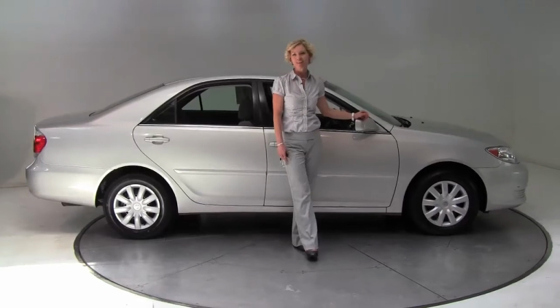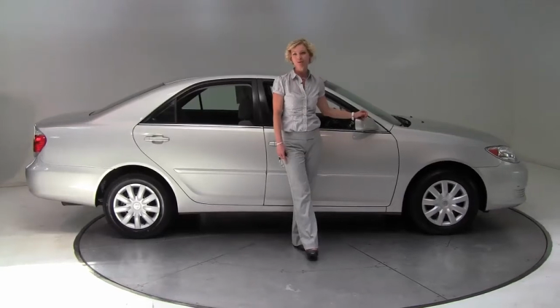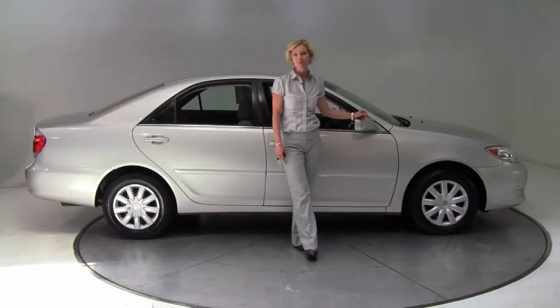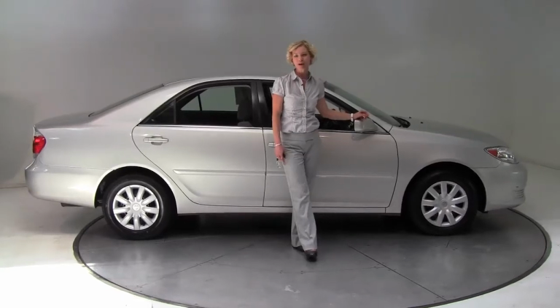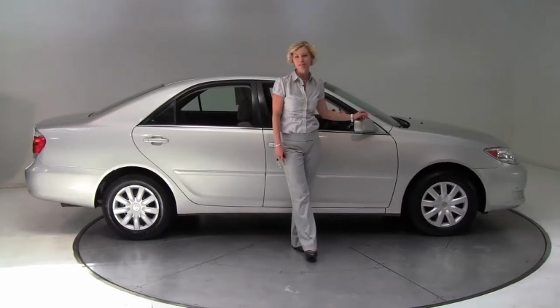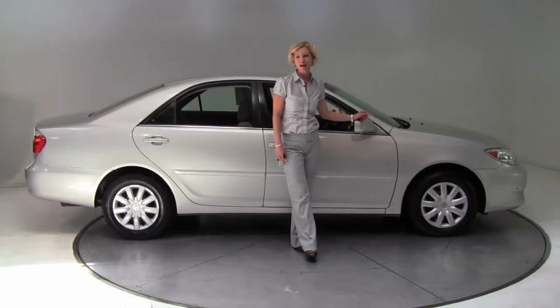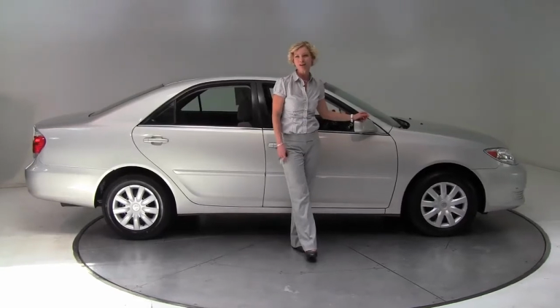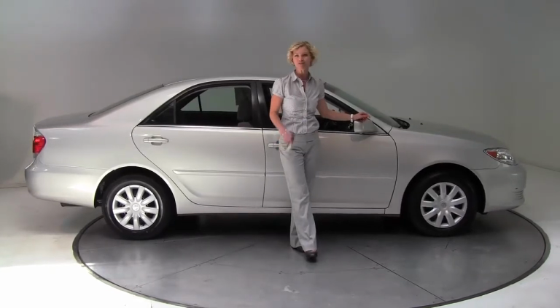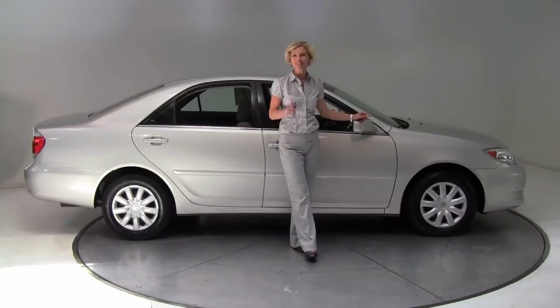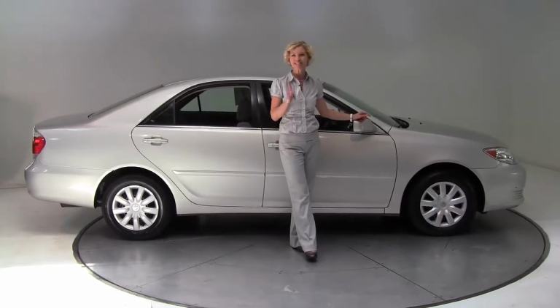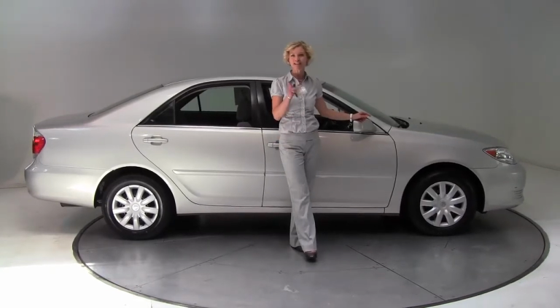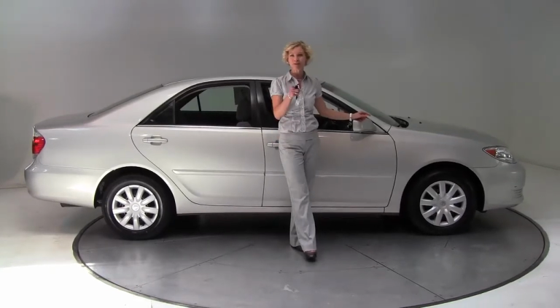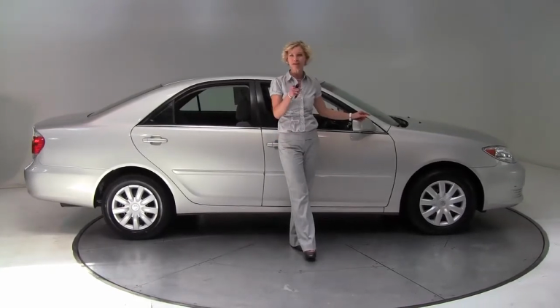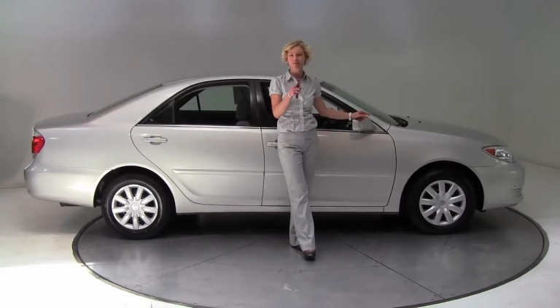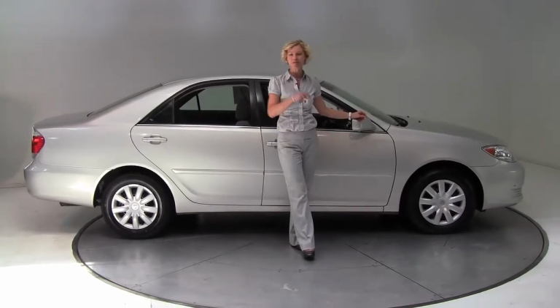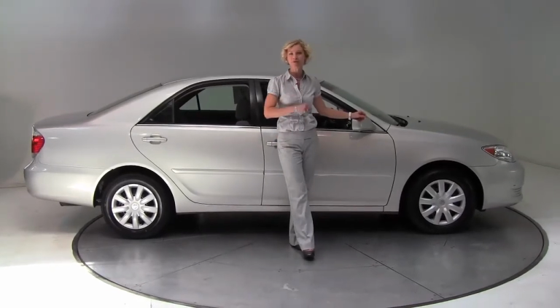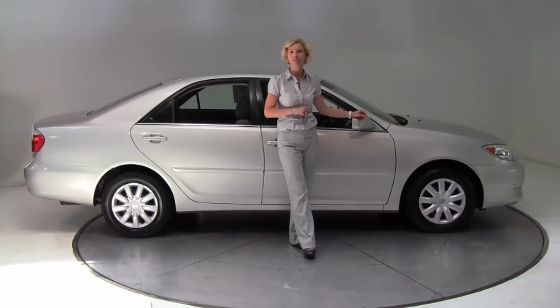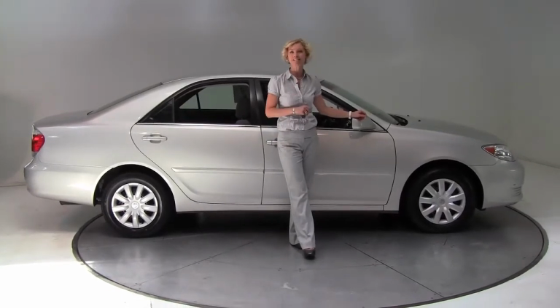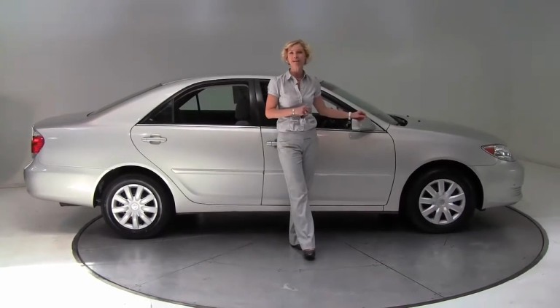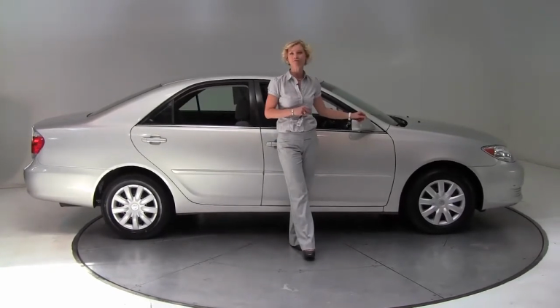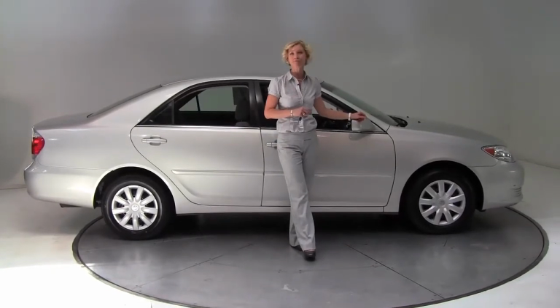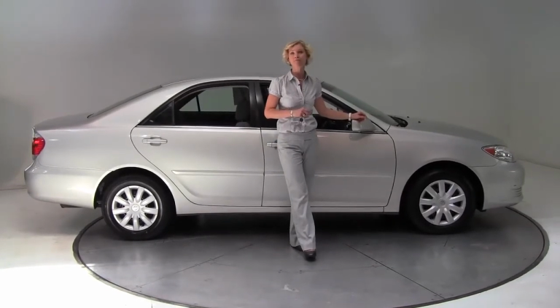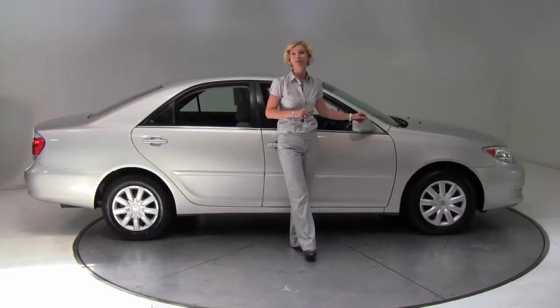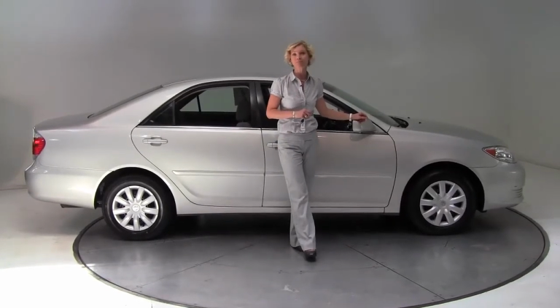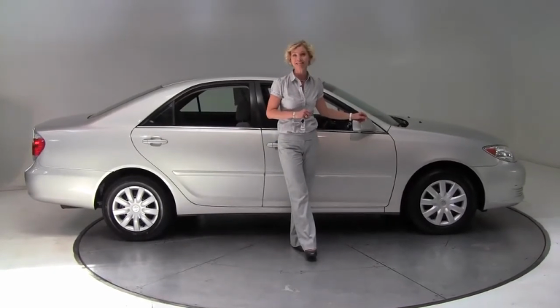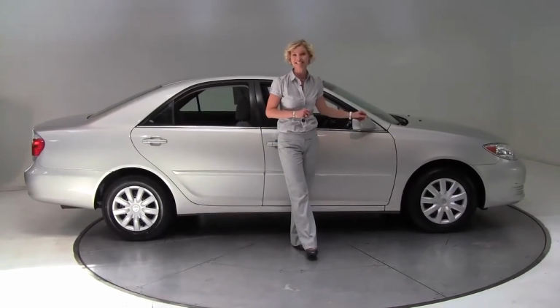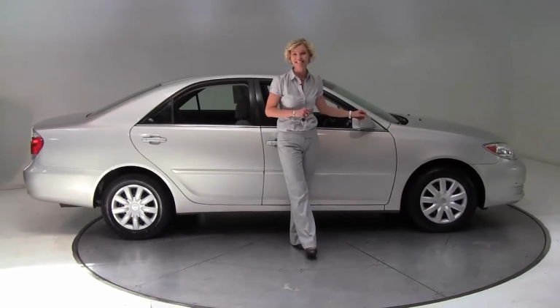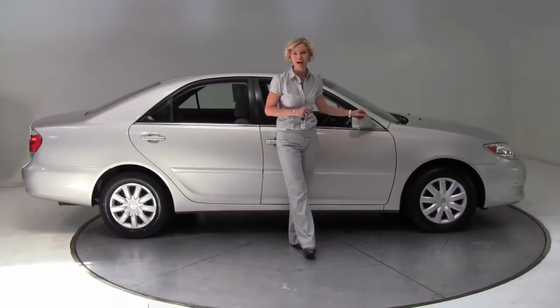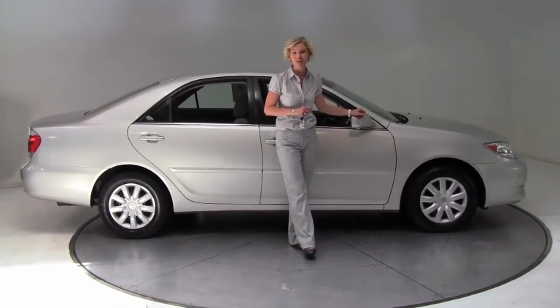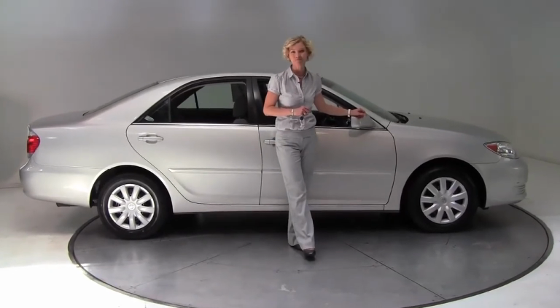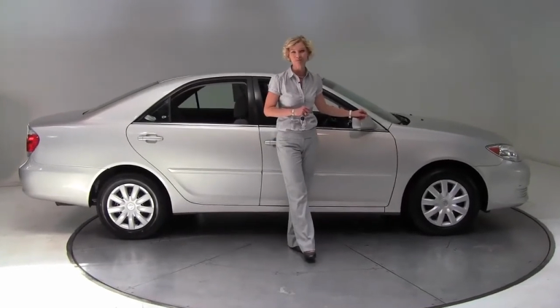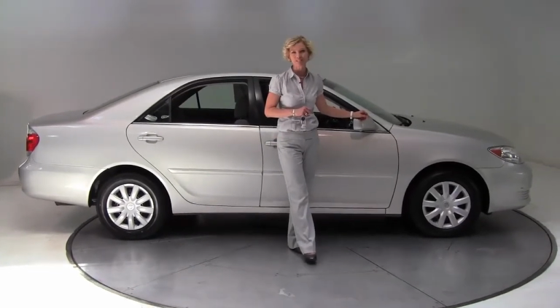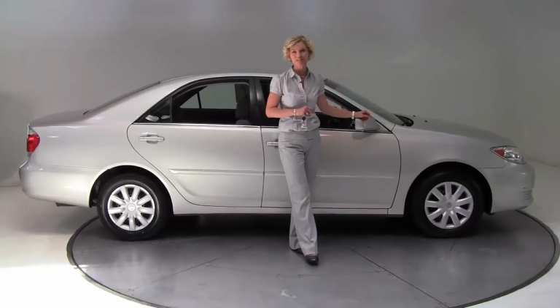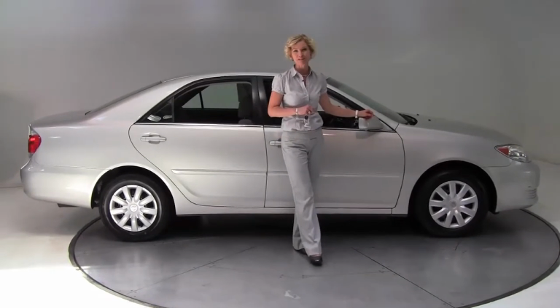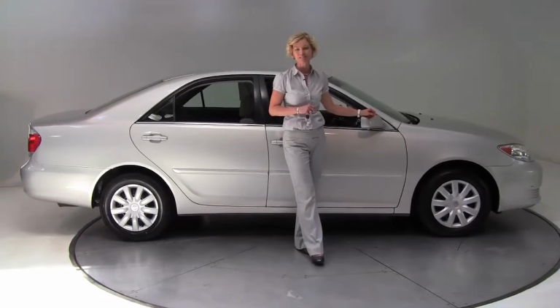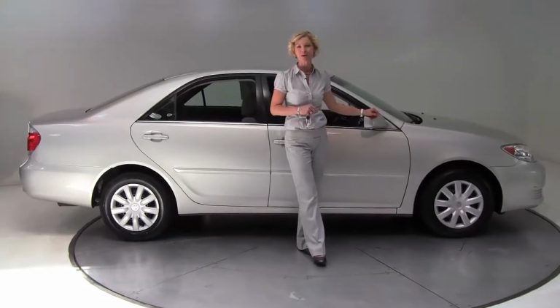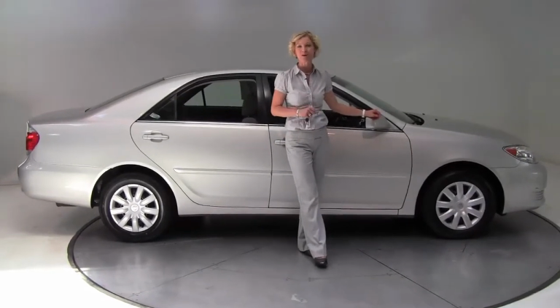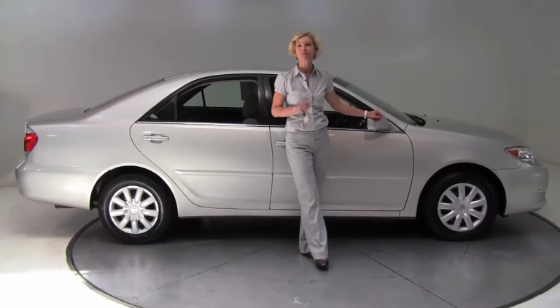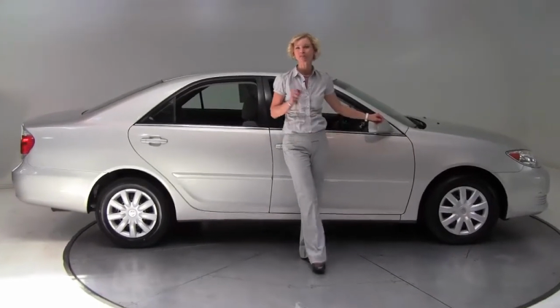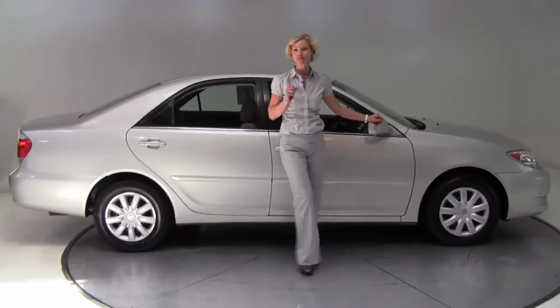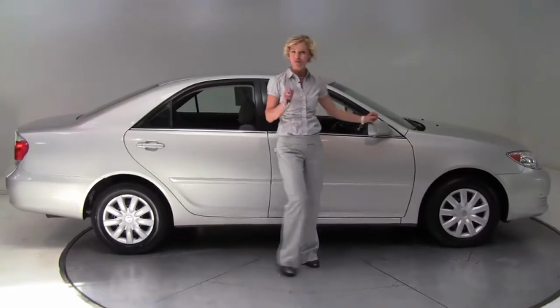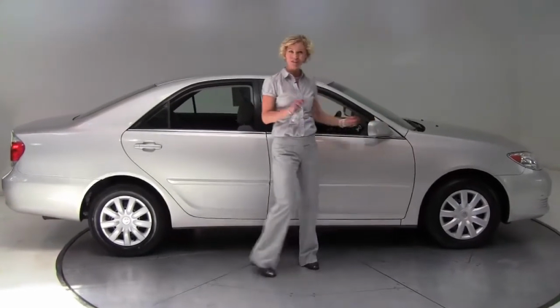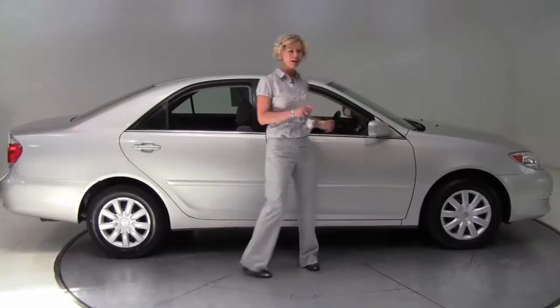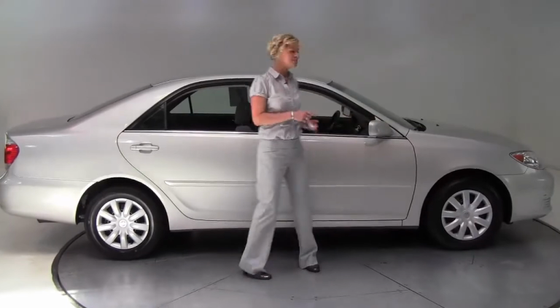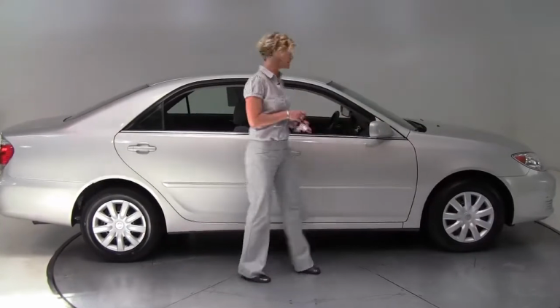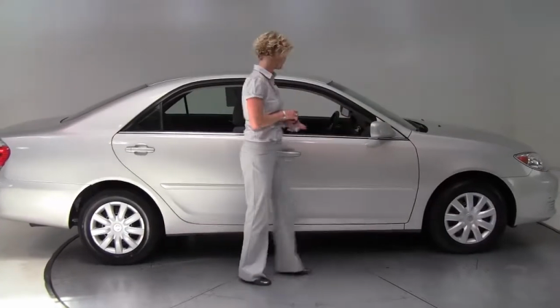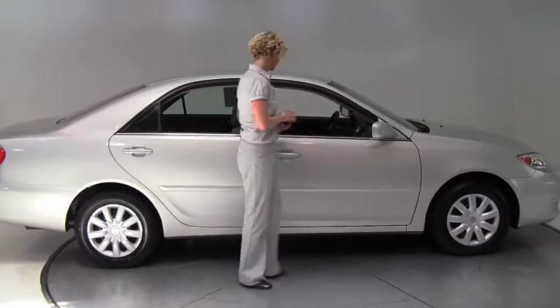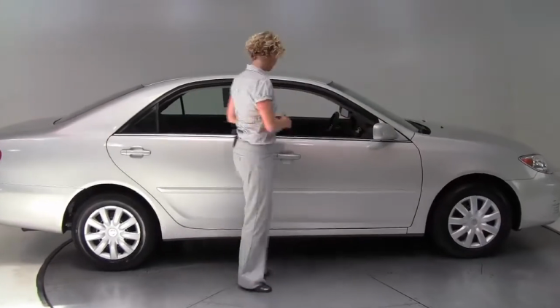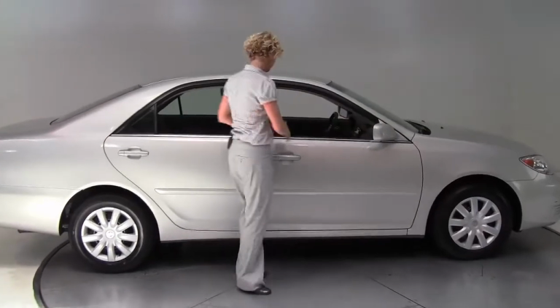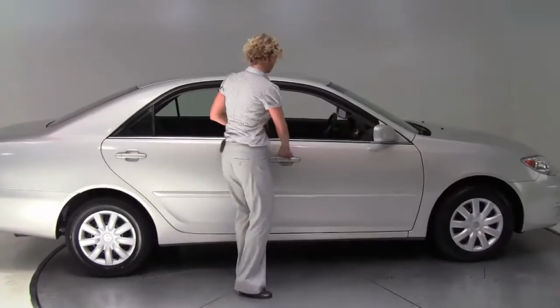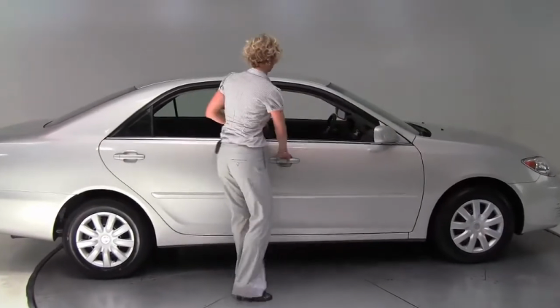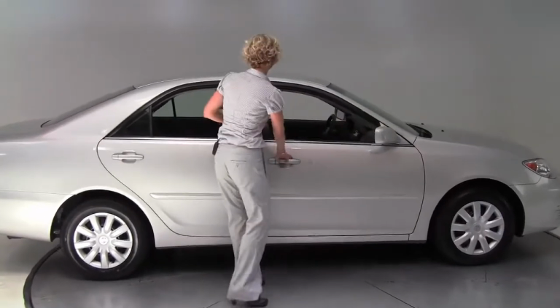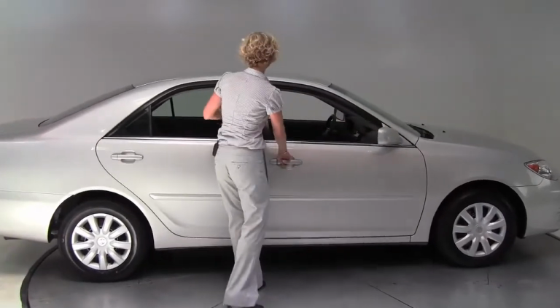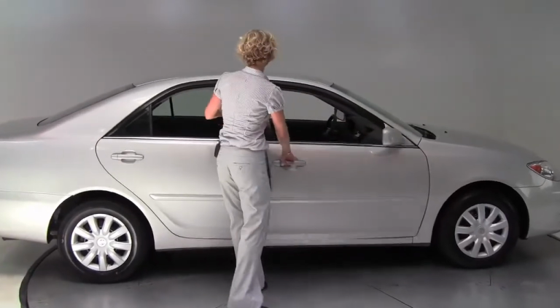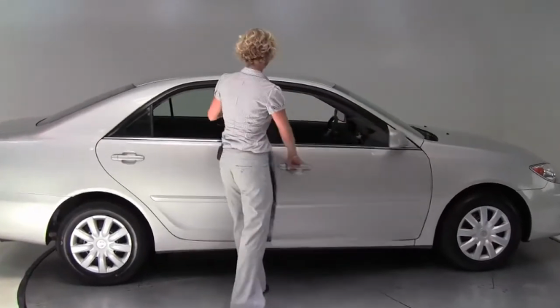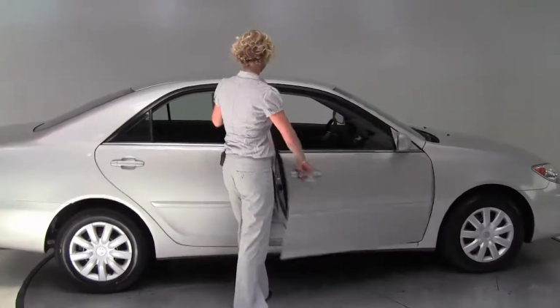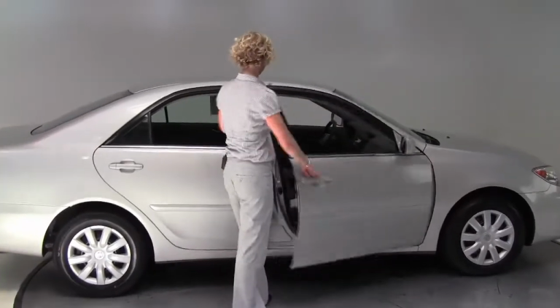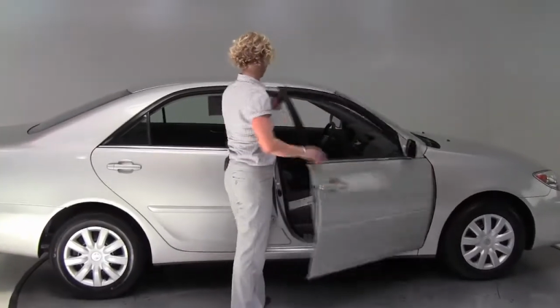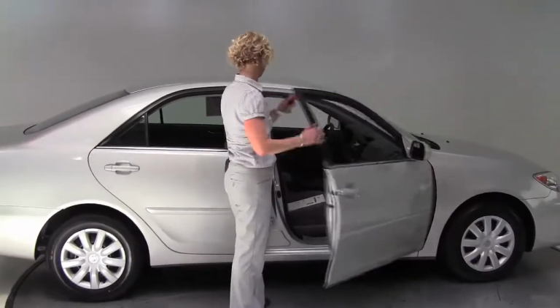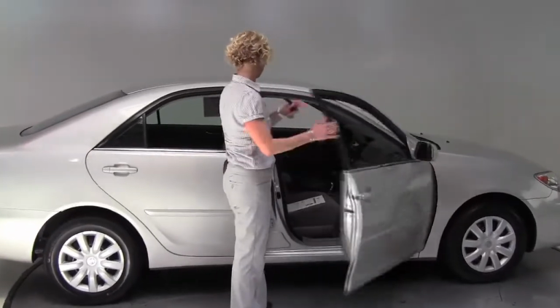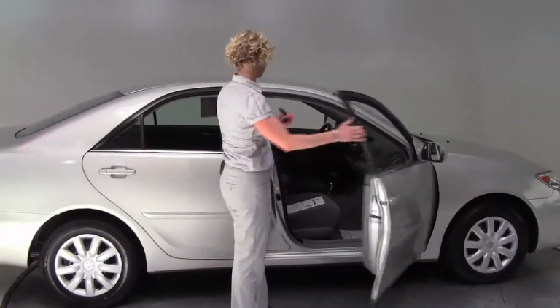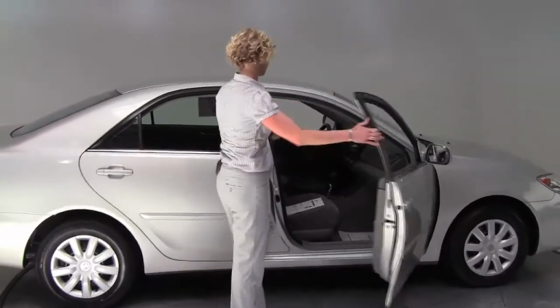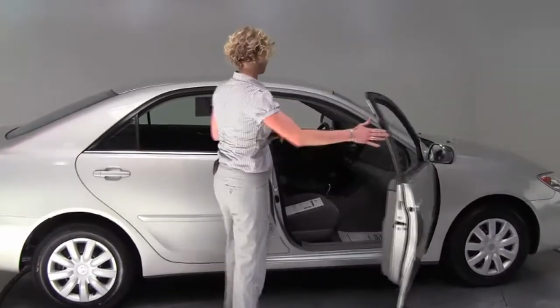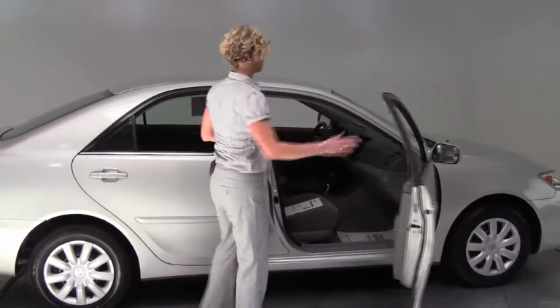Hello, Wise Buyers. This is Erin coming to you once again from Feldman Nissan, Bloomington, Minnesota with a 2006 Toyota Camry for you.